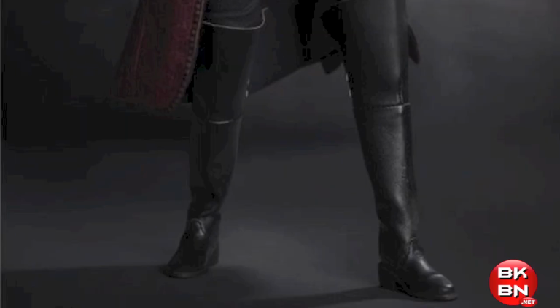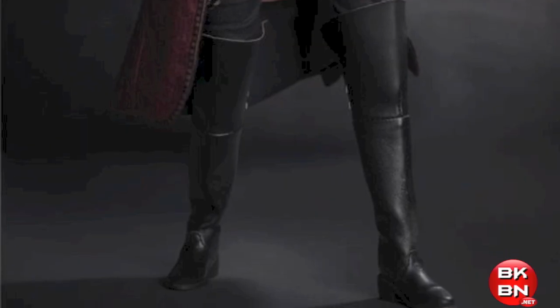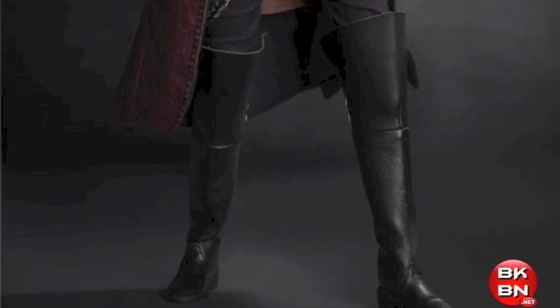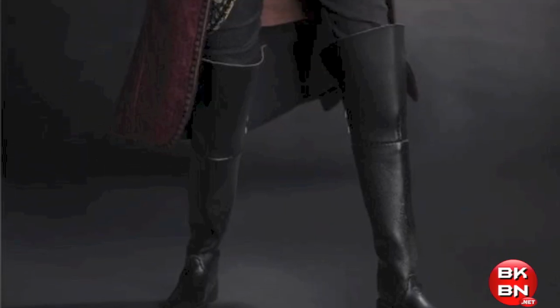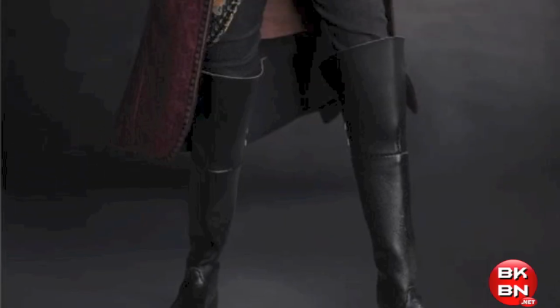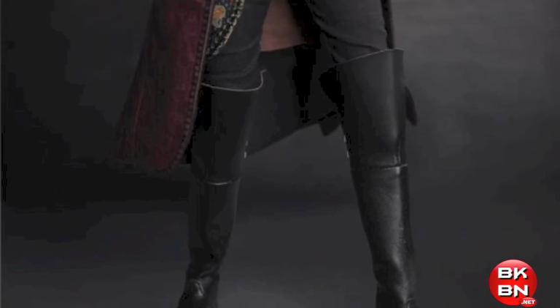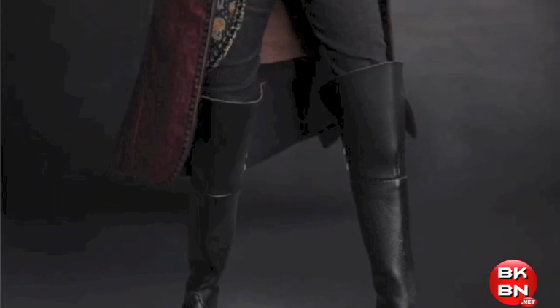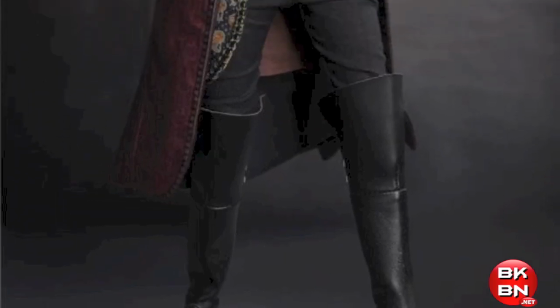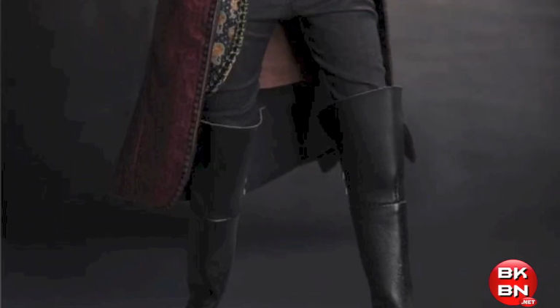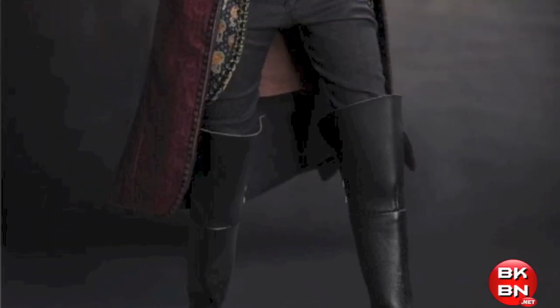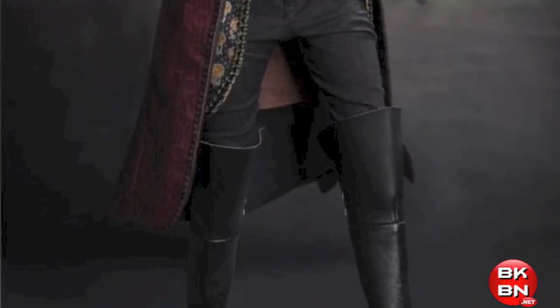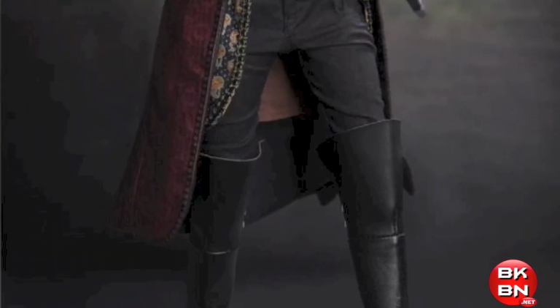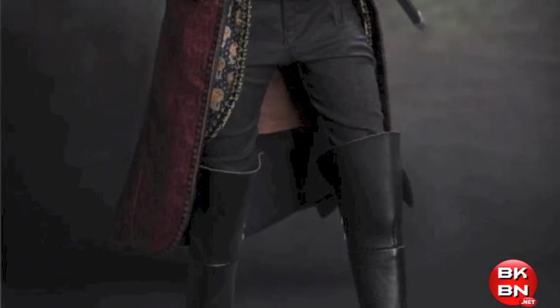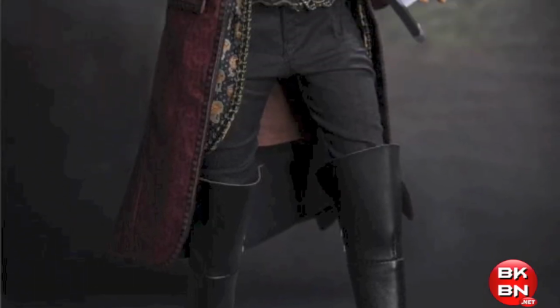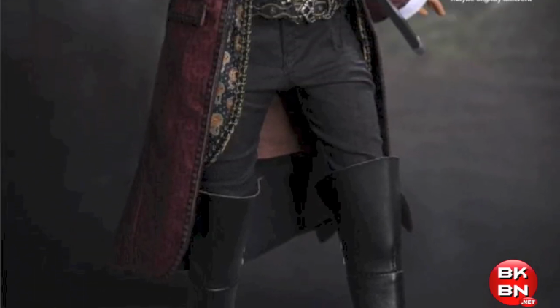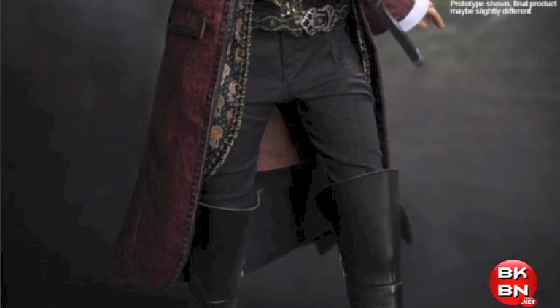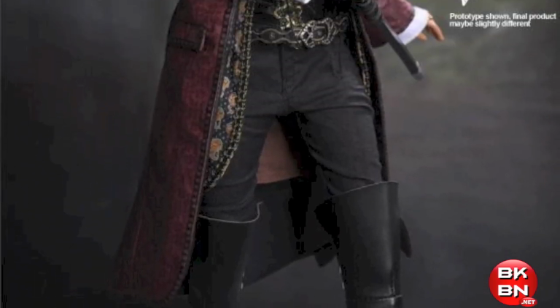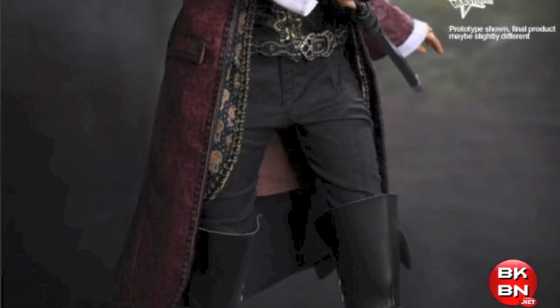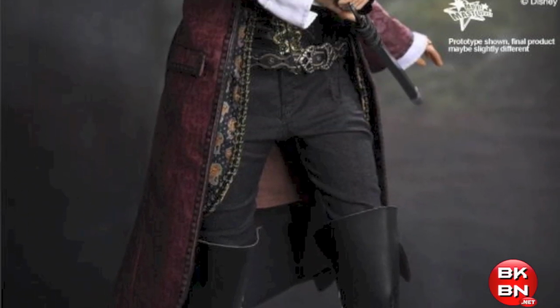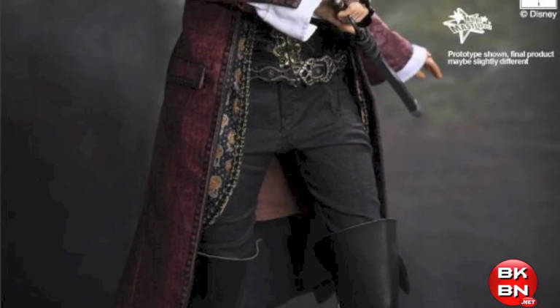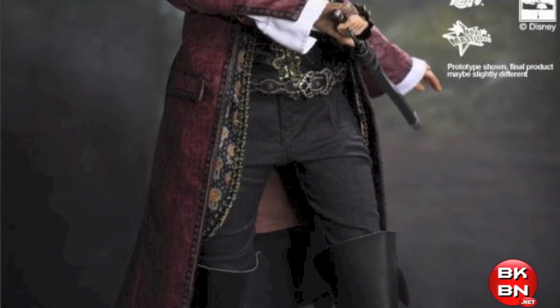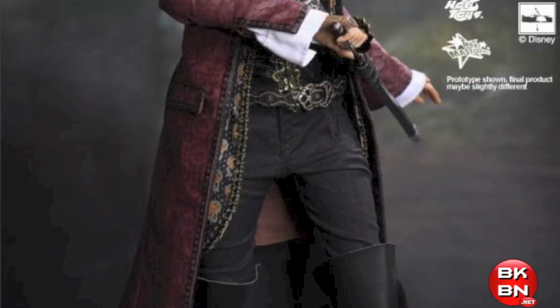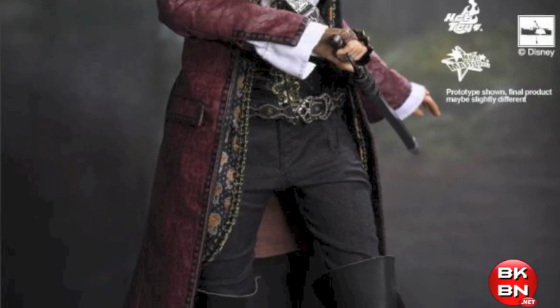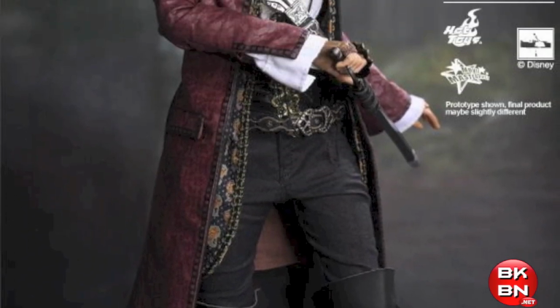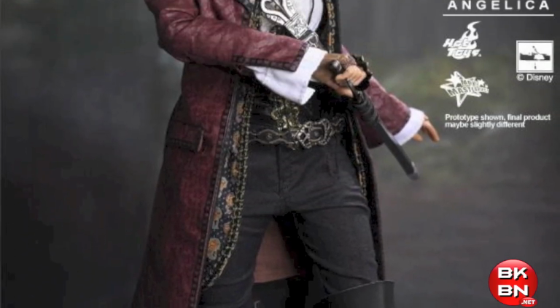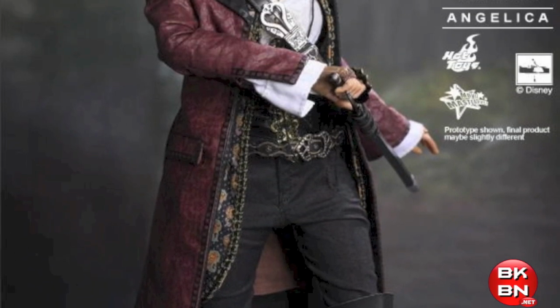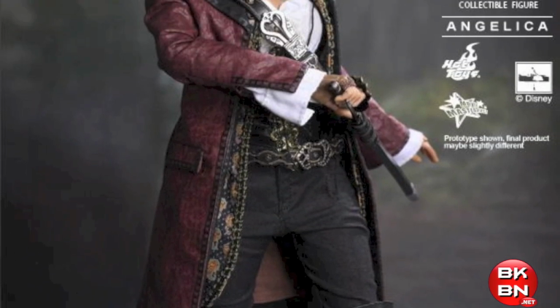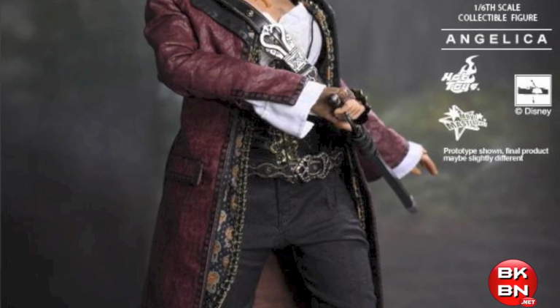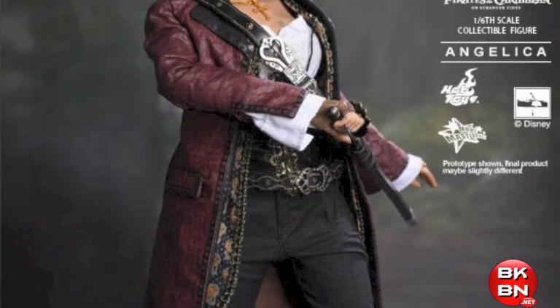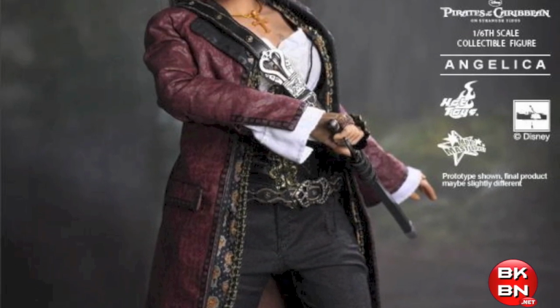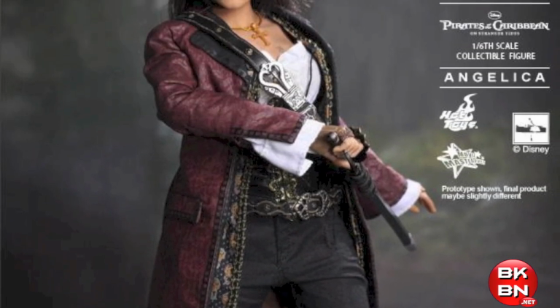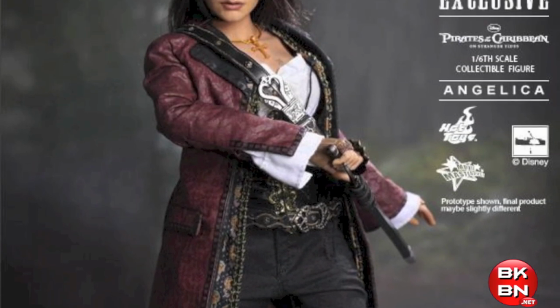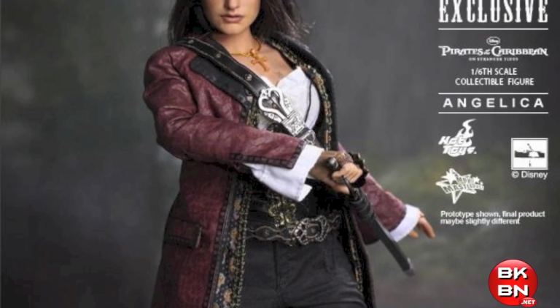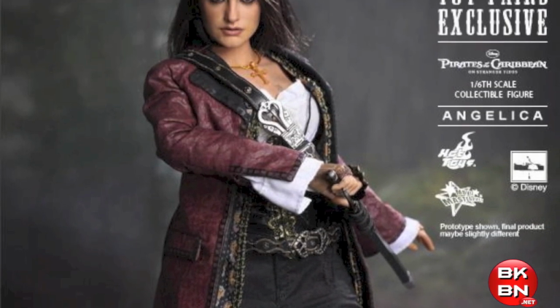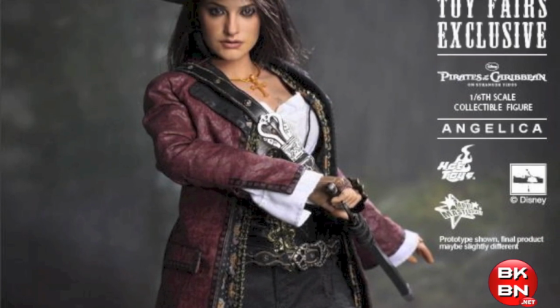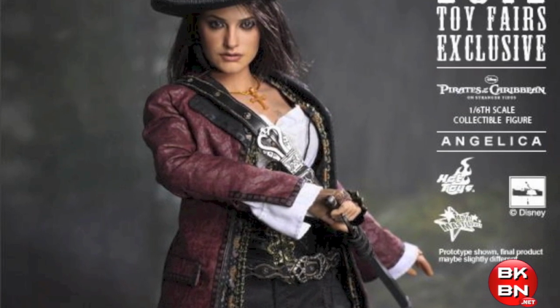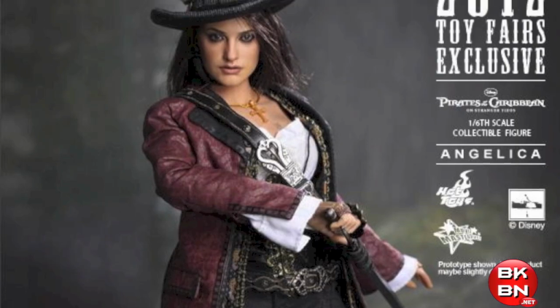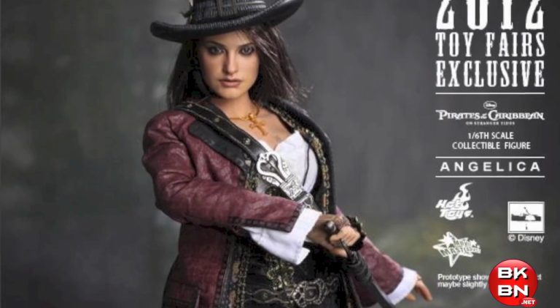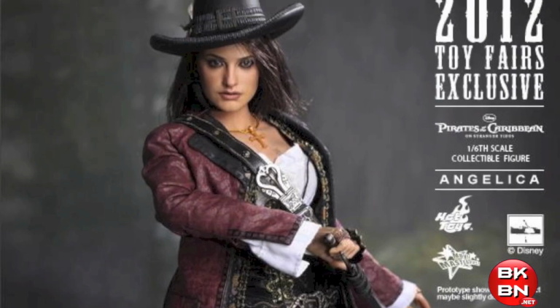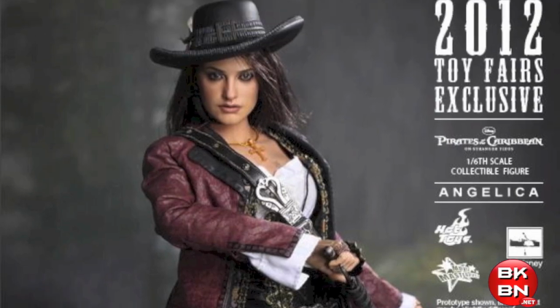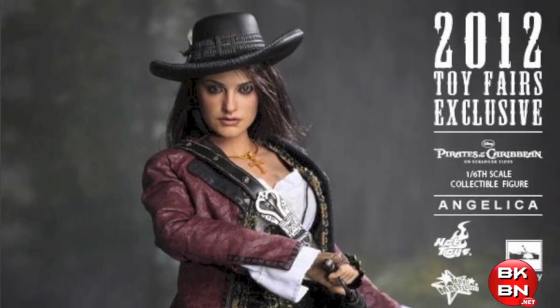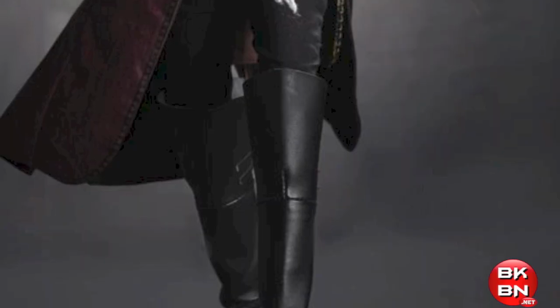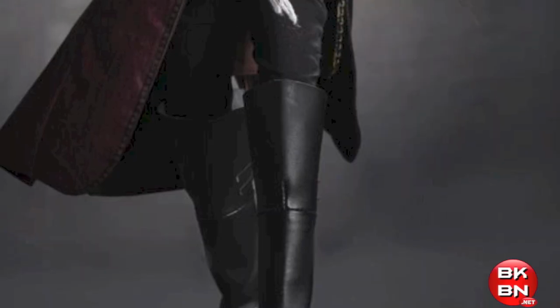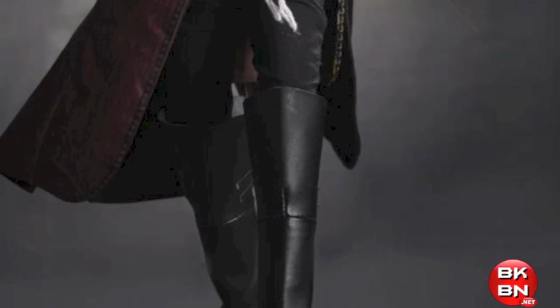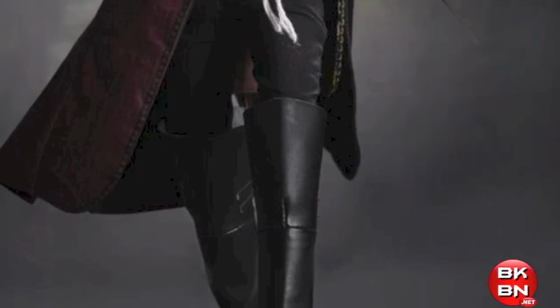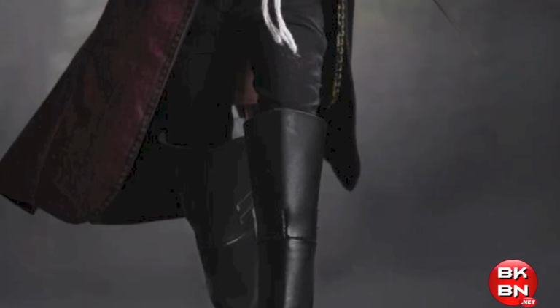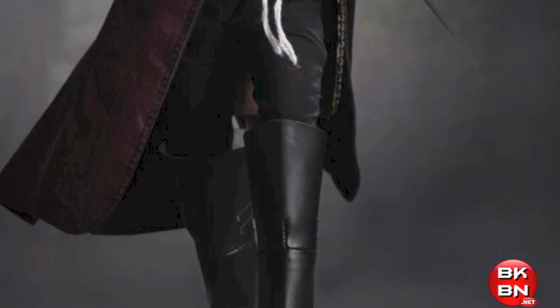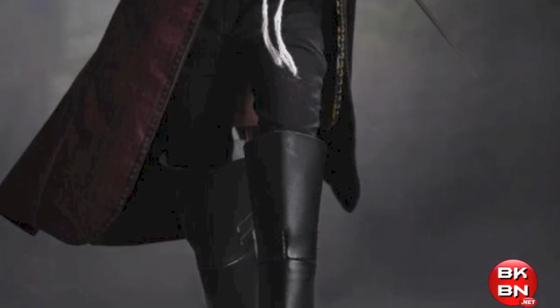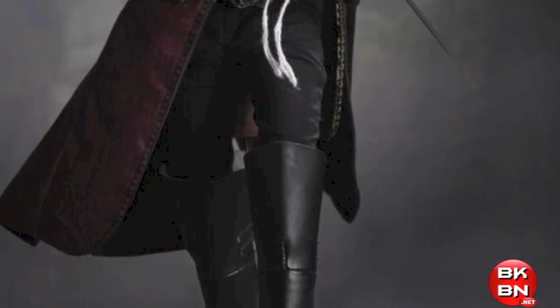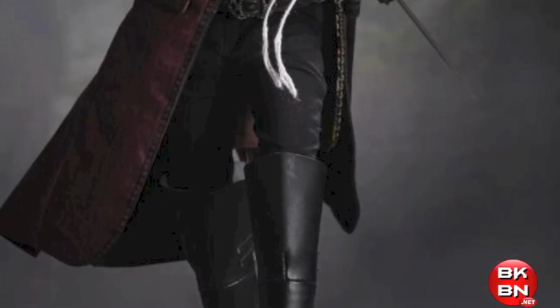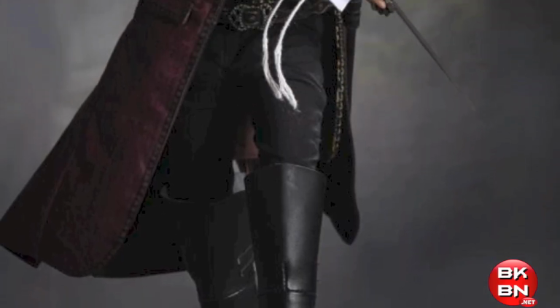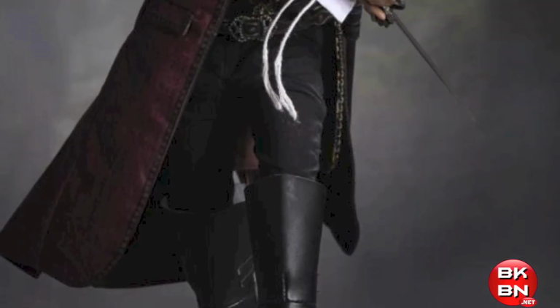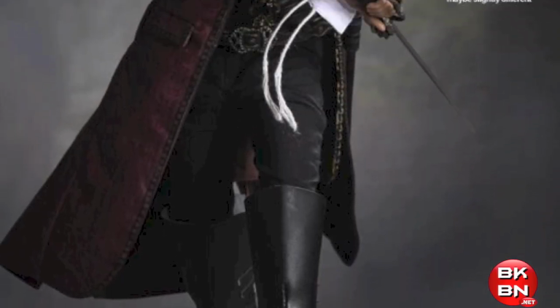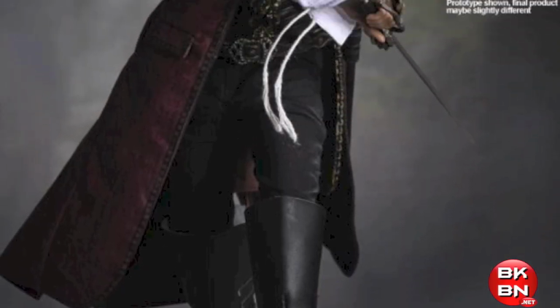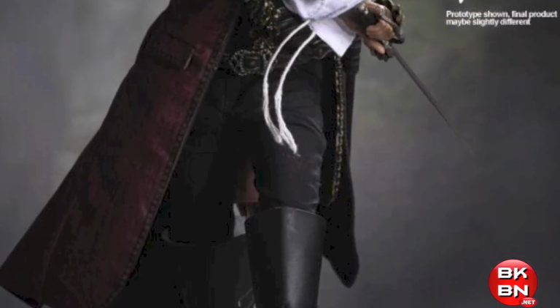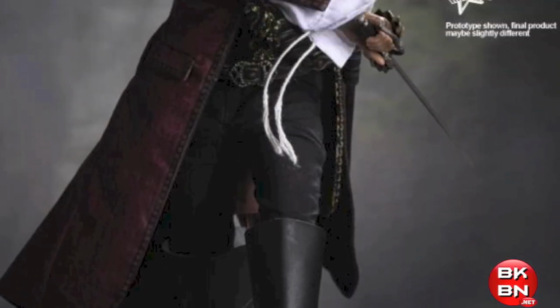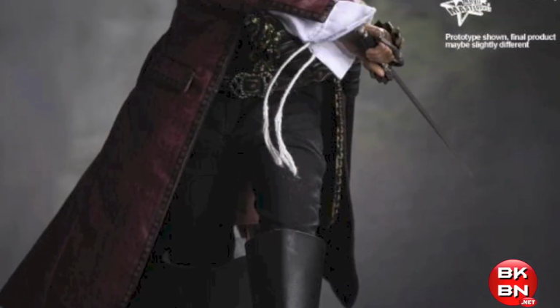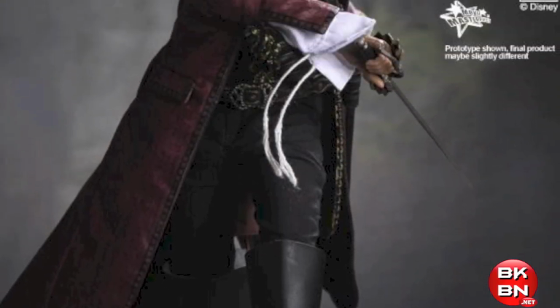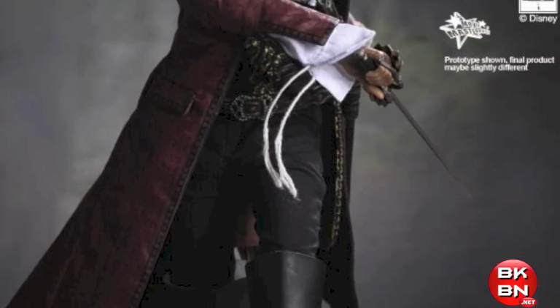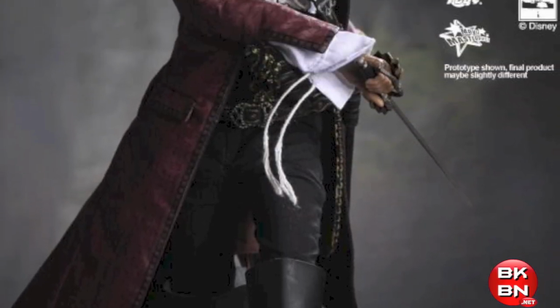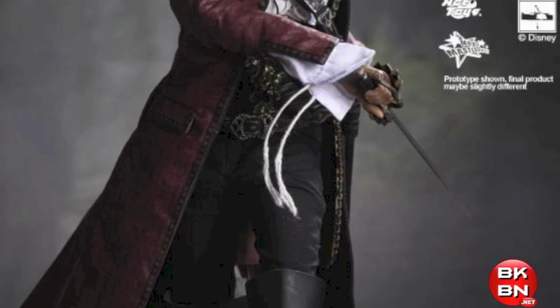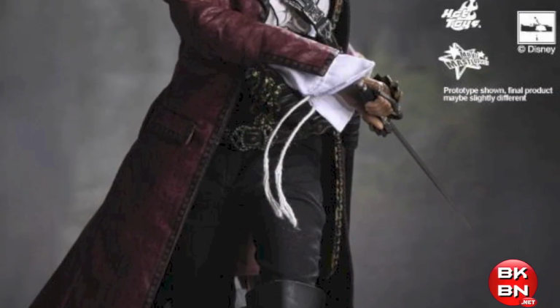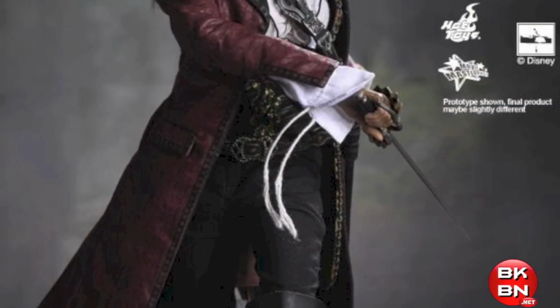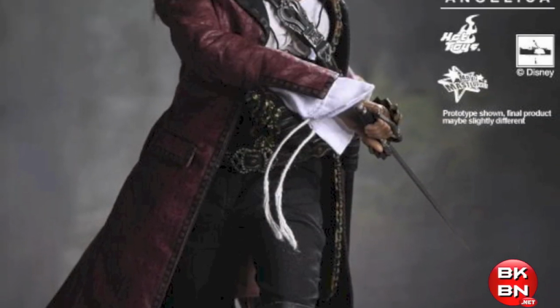What up big kids? Here's your big news flash. Hot Toys has revealed on their official Facebook the rest of their Toy Fair 2012 exclusives.